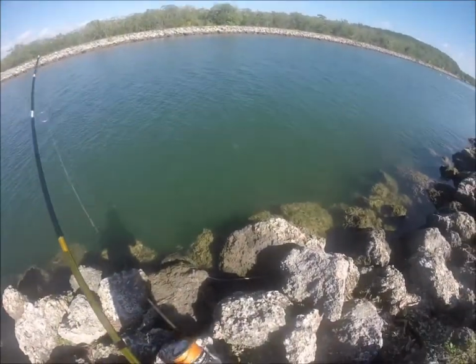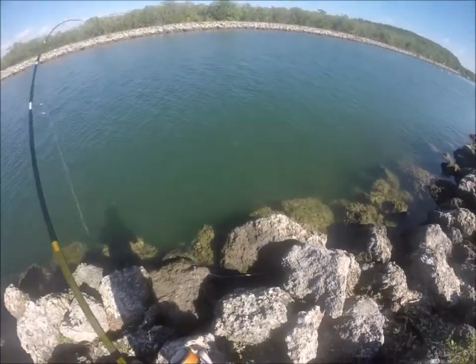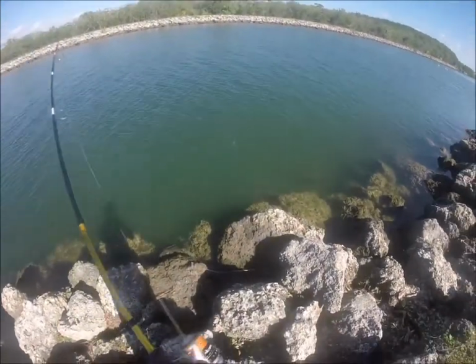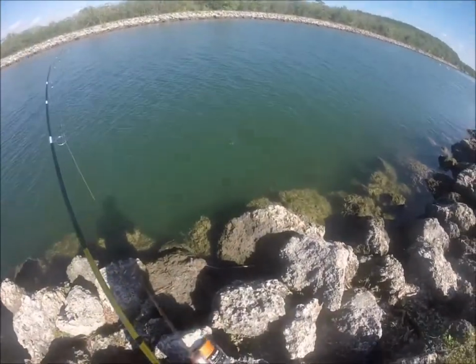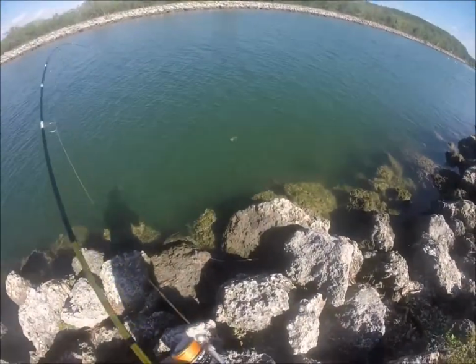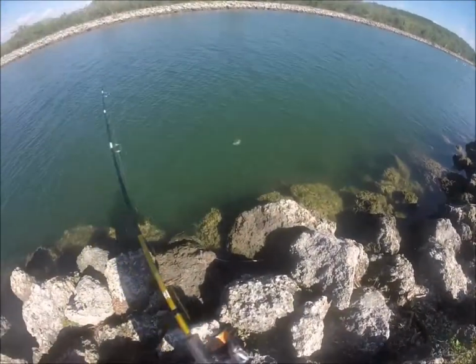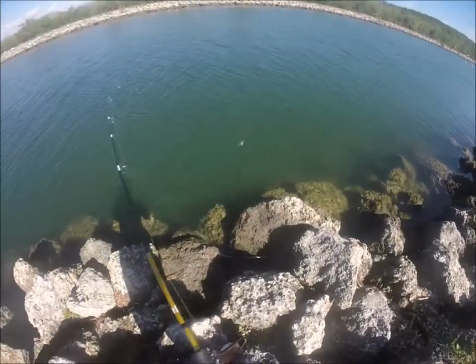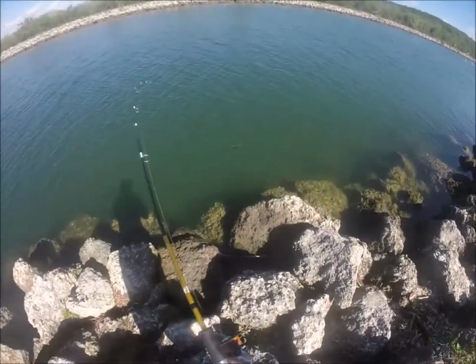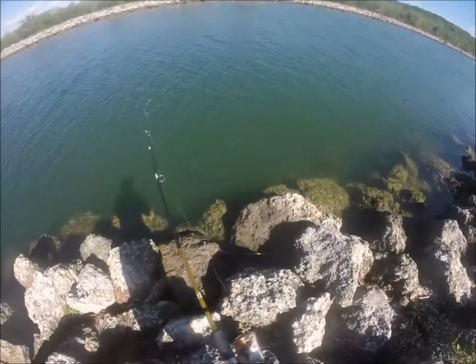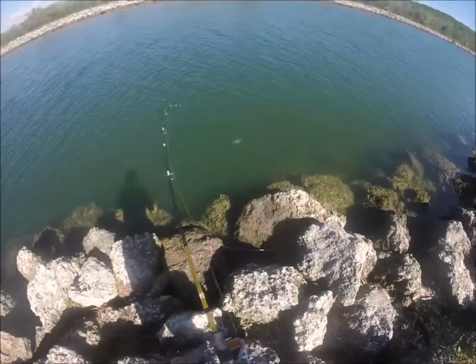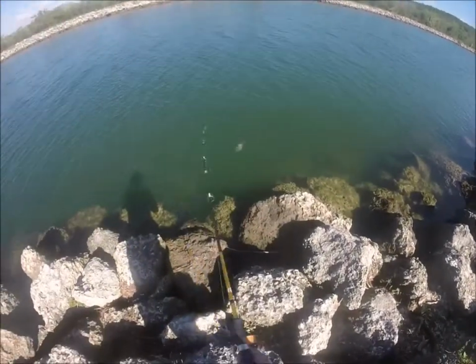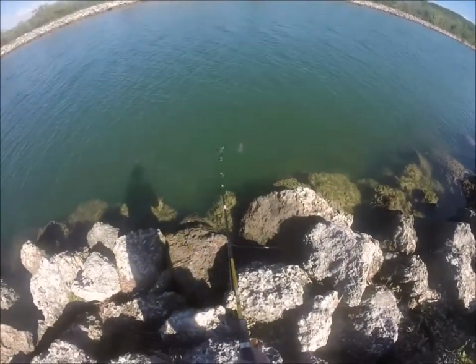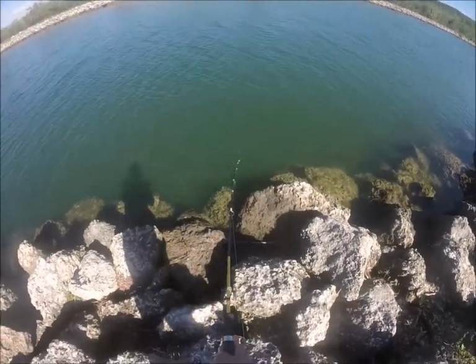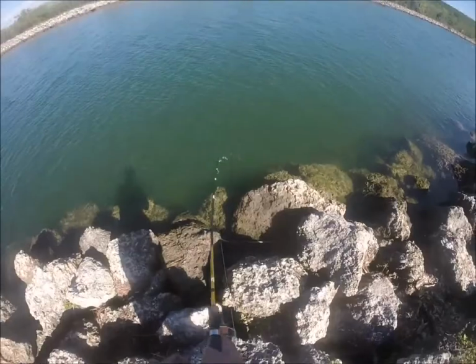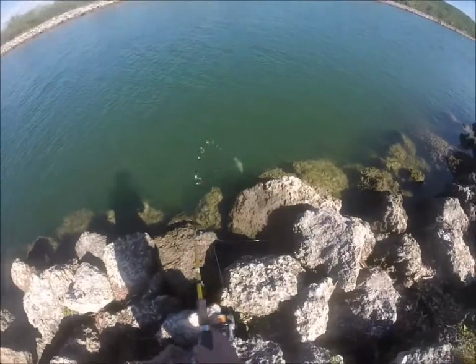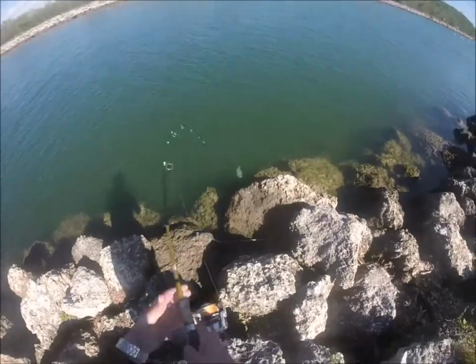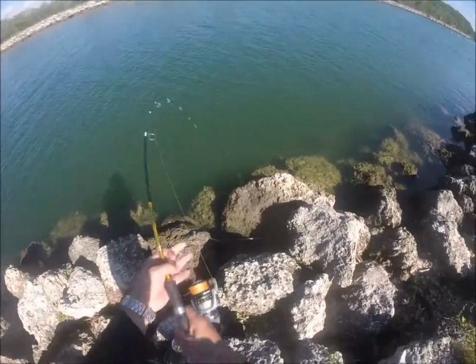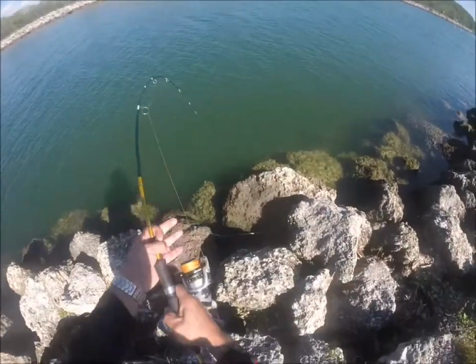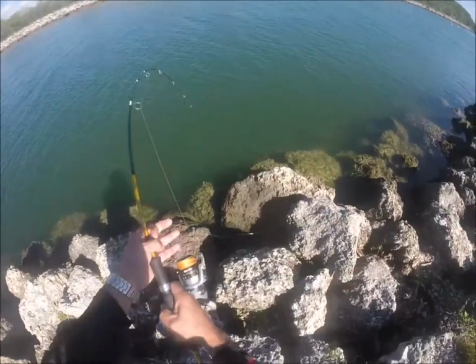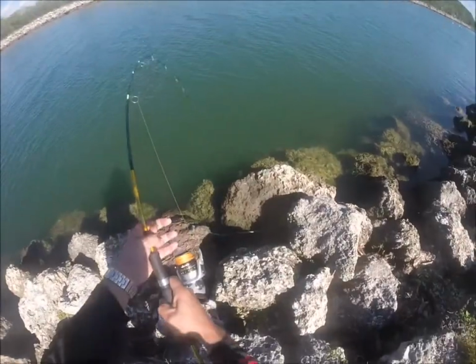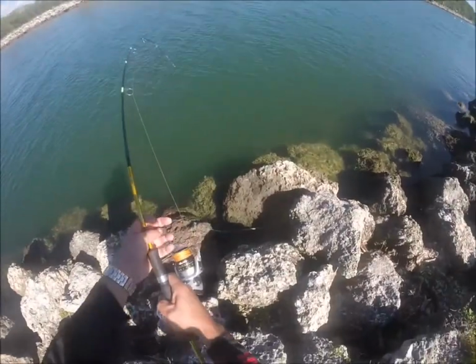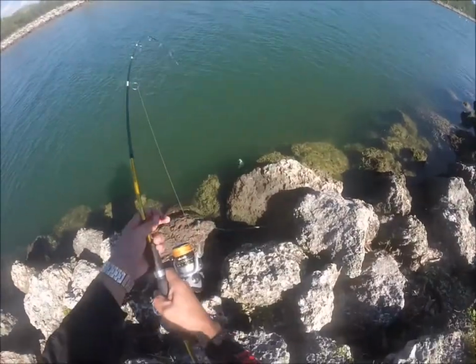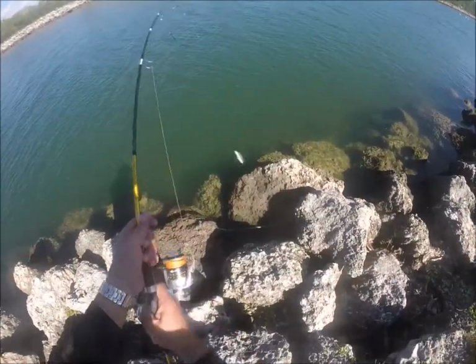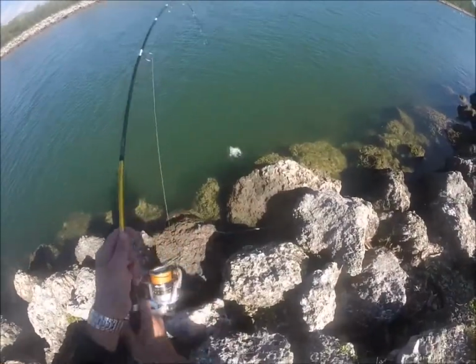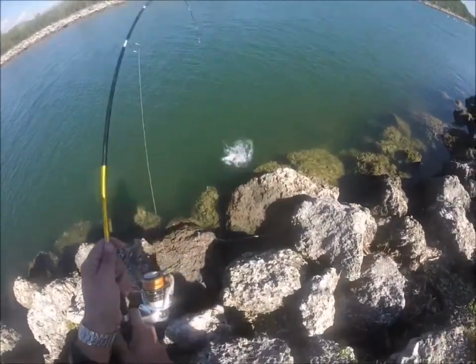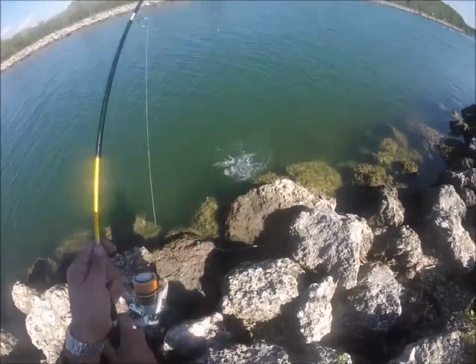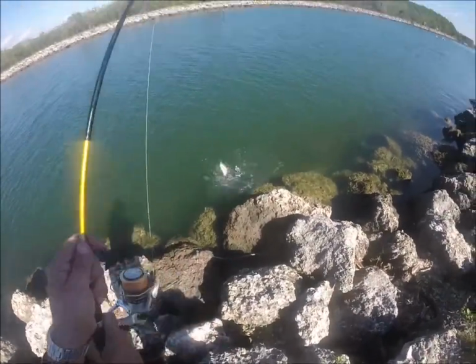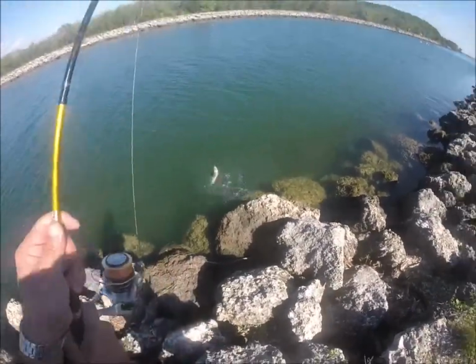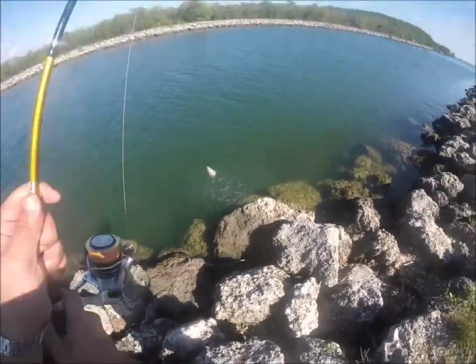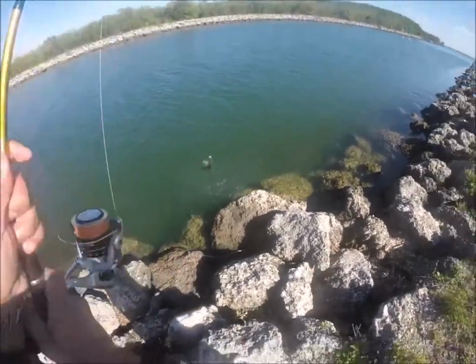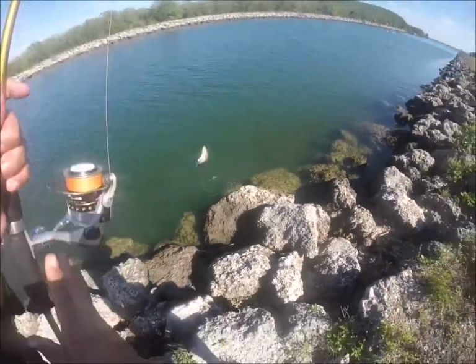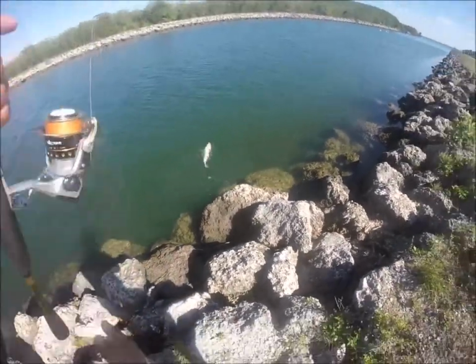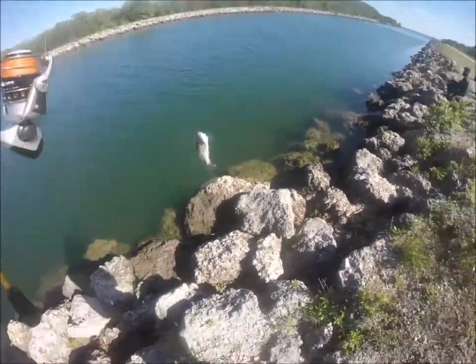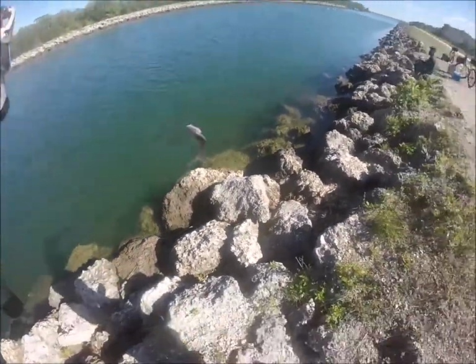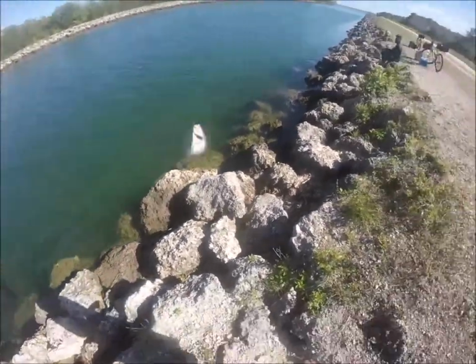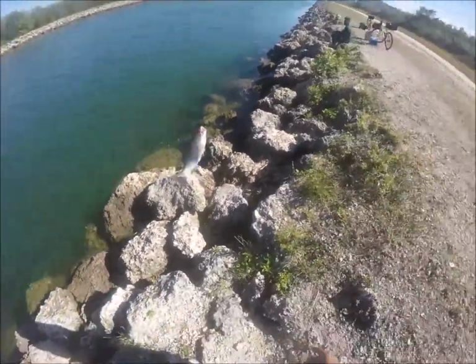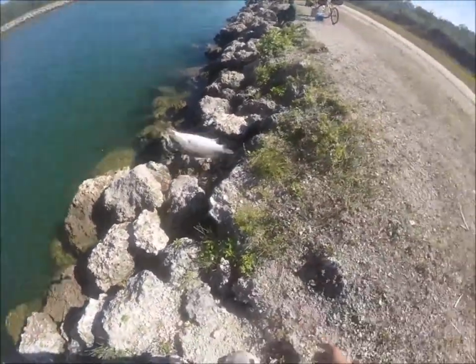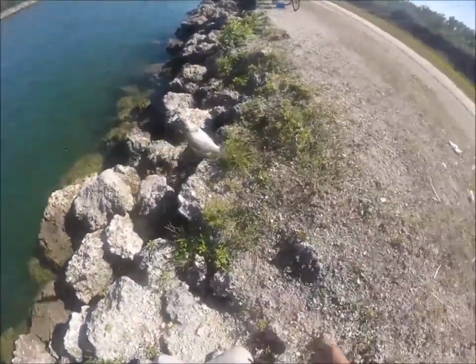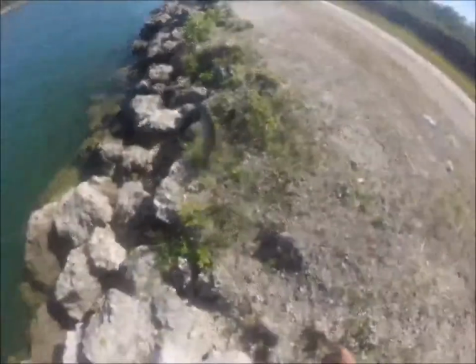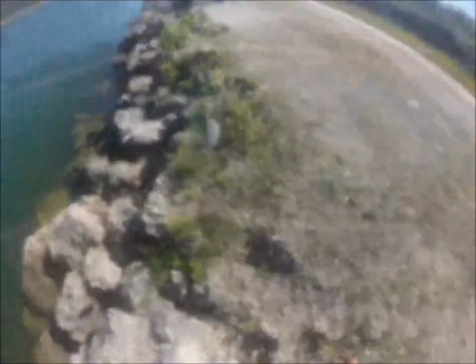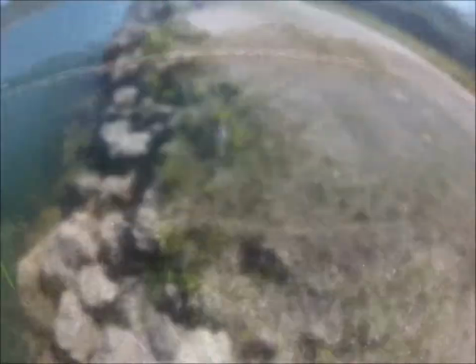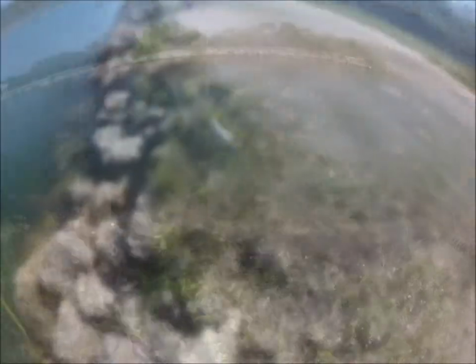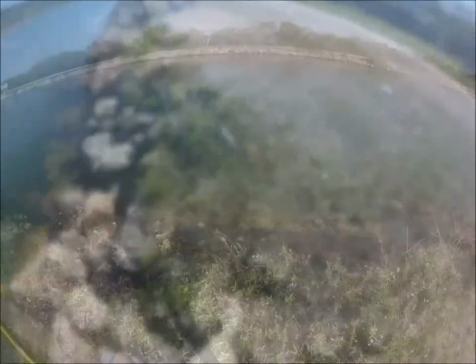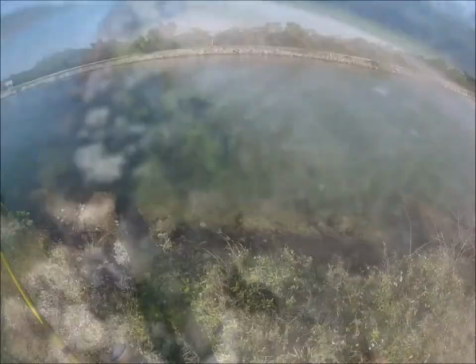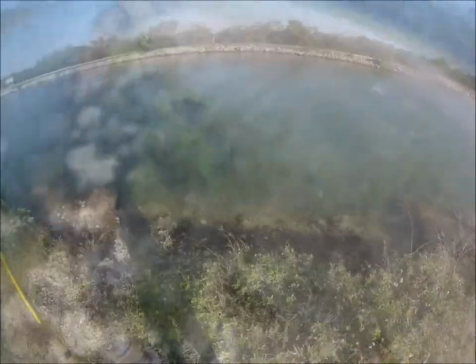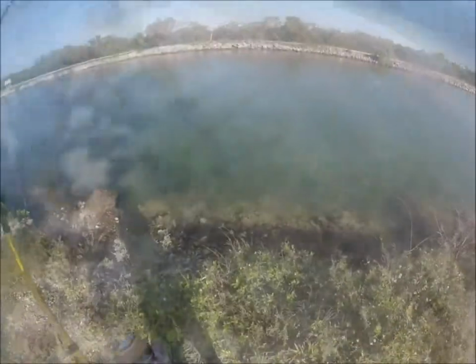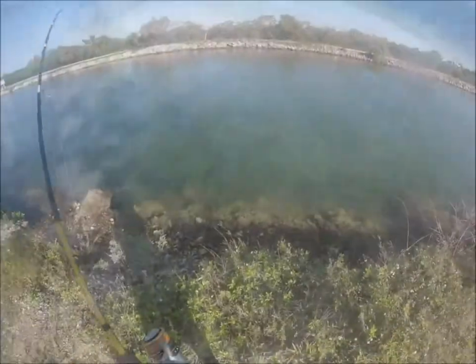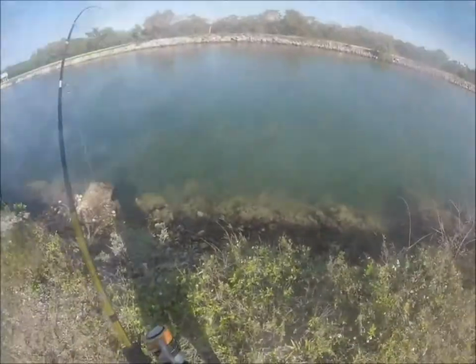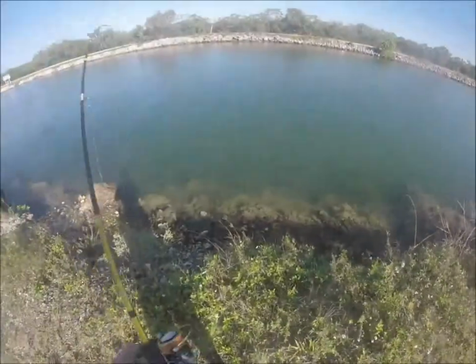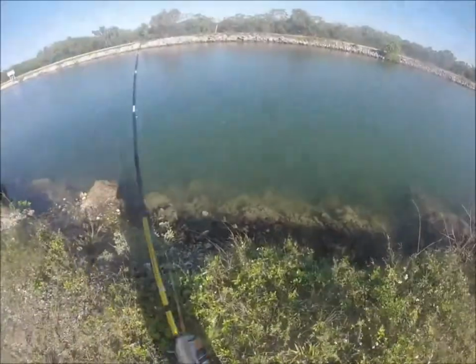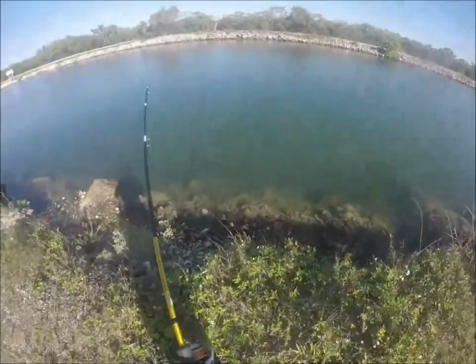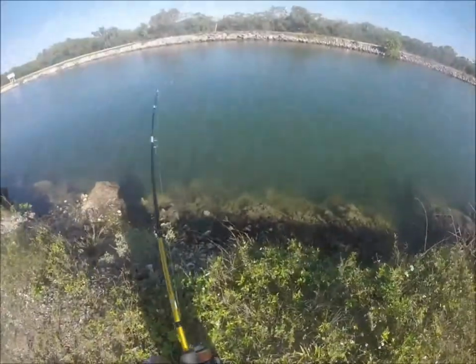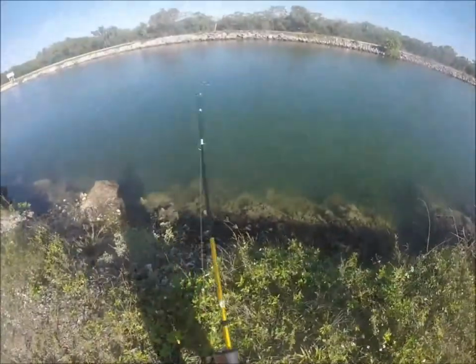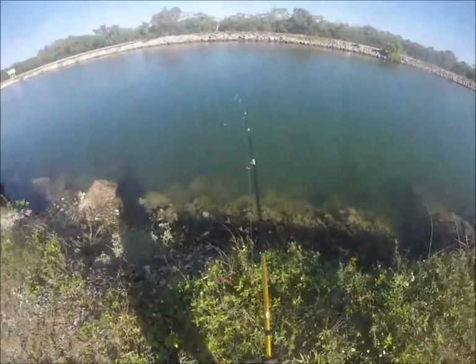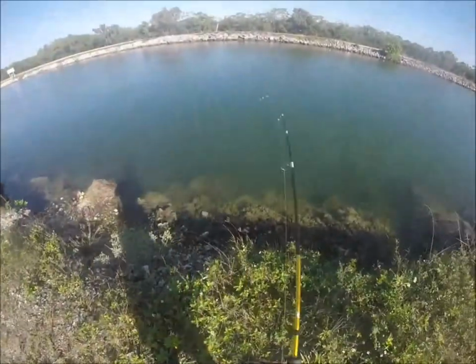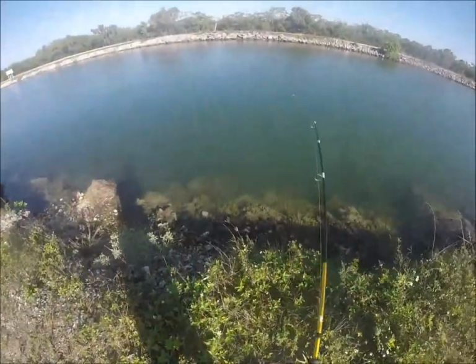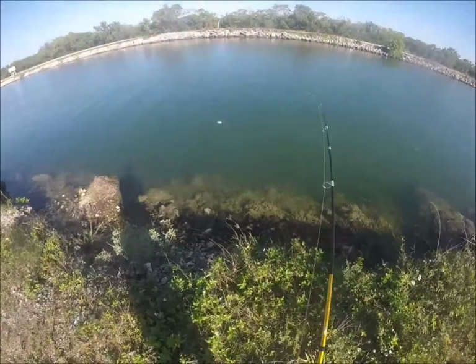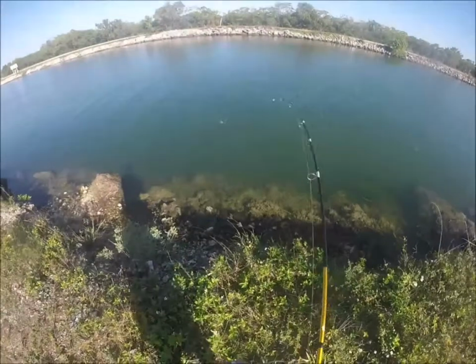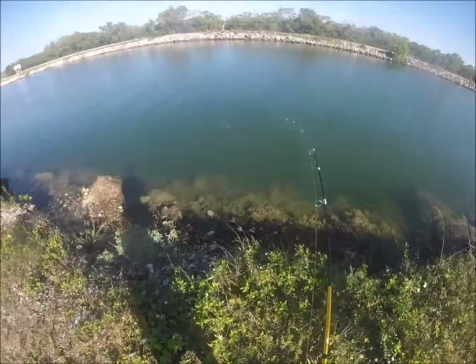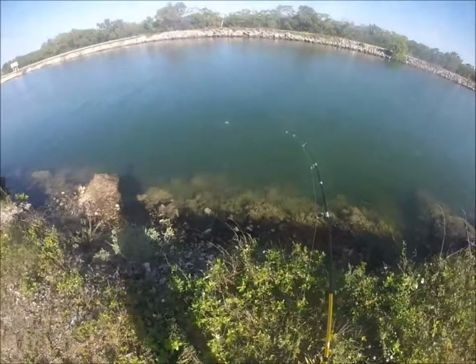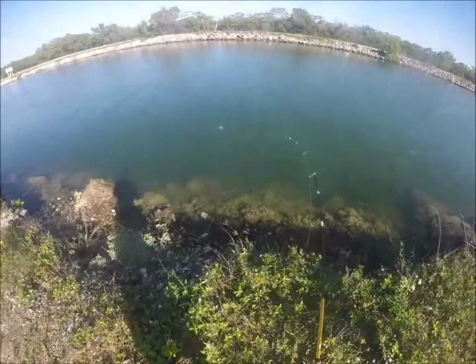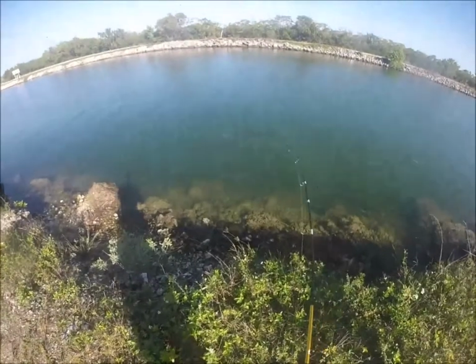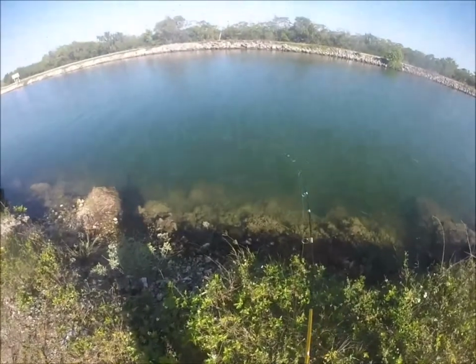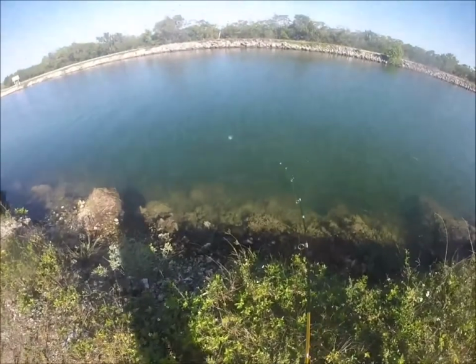So a nice snapper. Yeah, real nice snapper. Here we go. Got a nice moonfish.